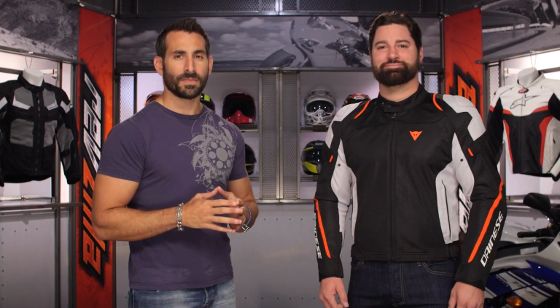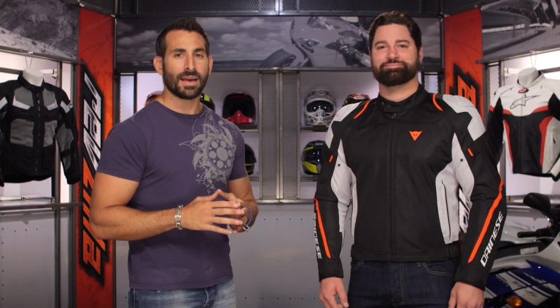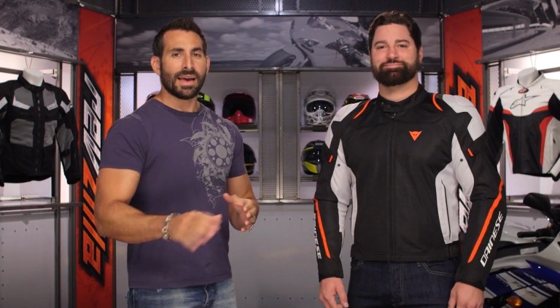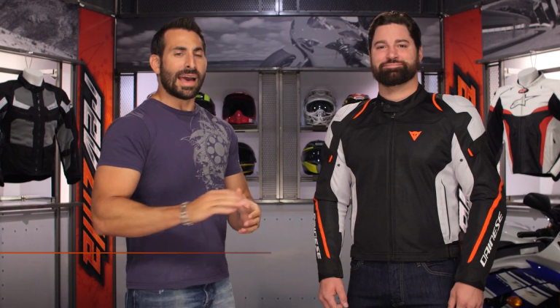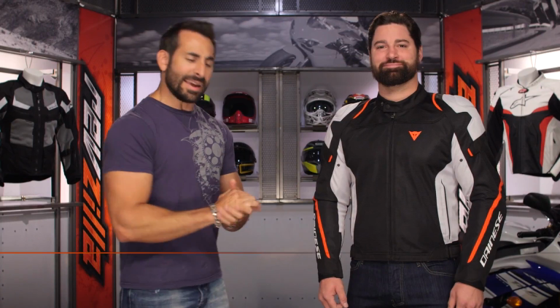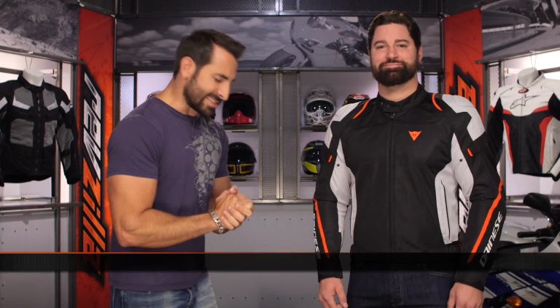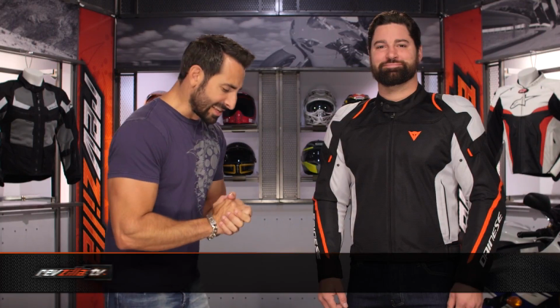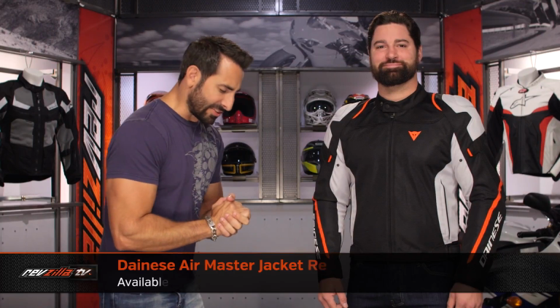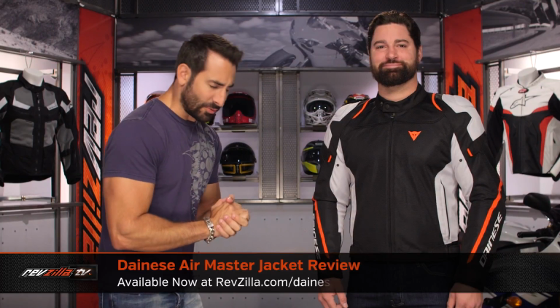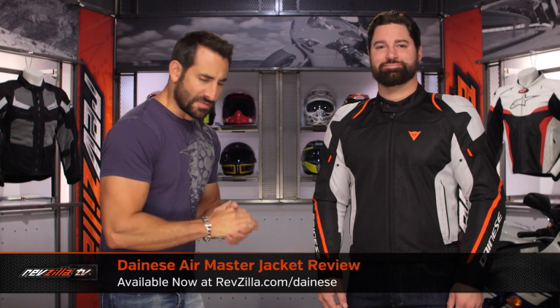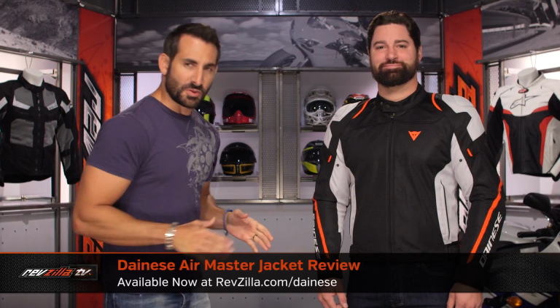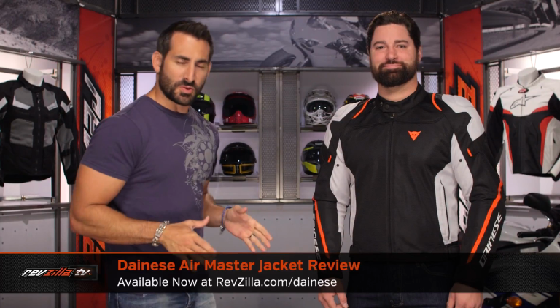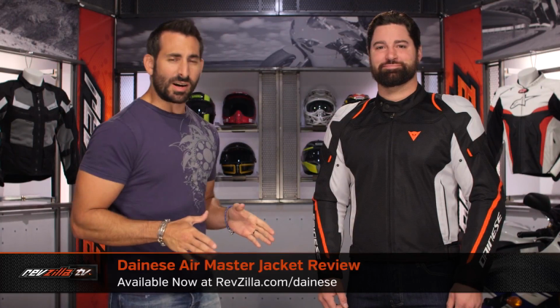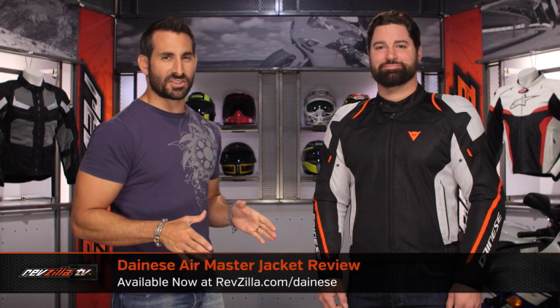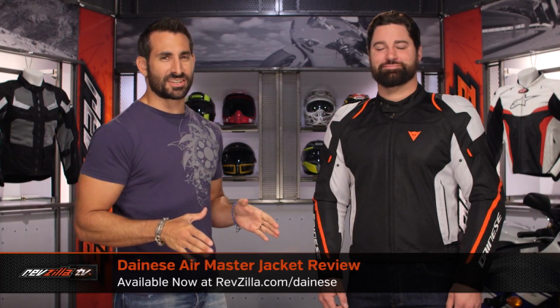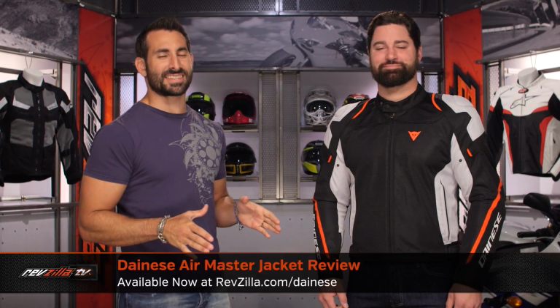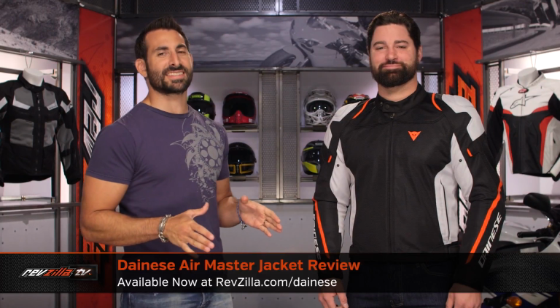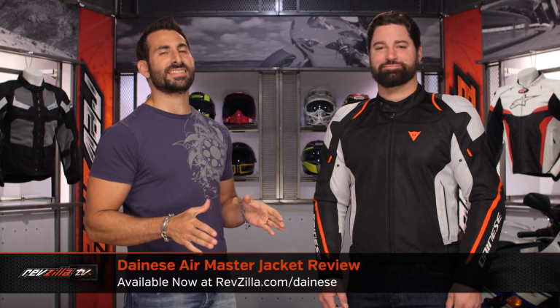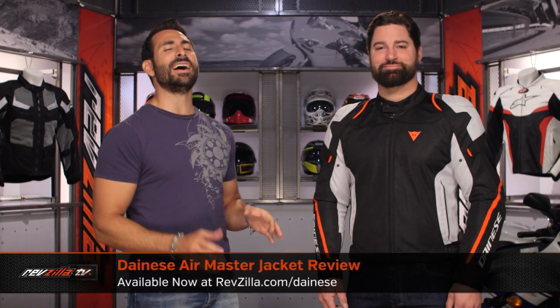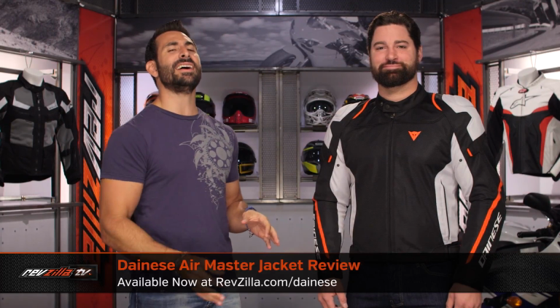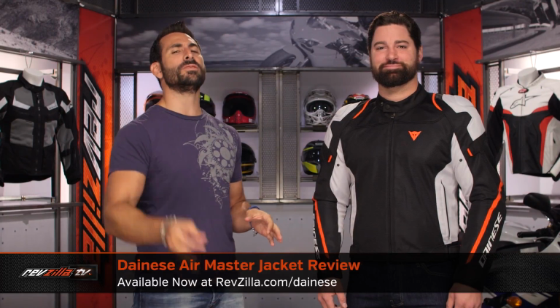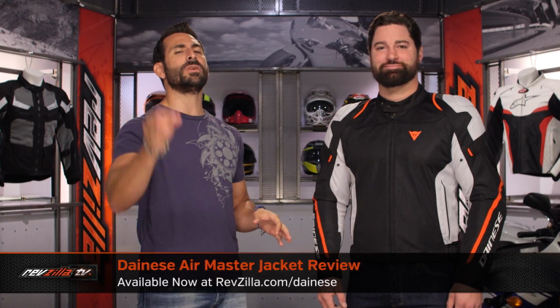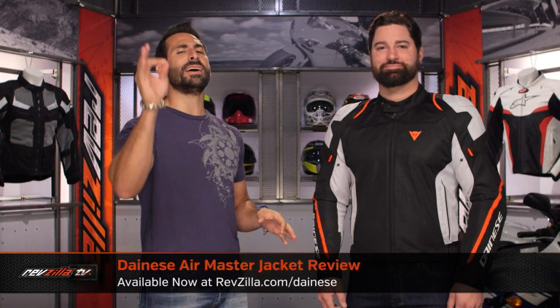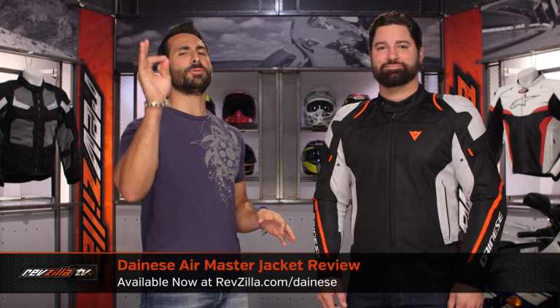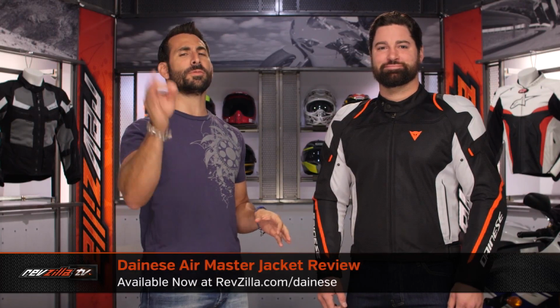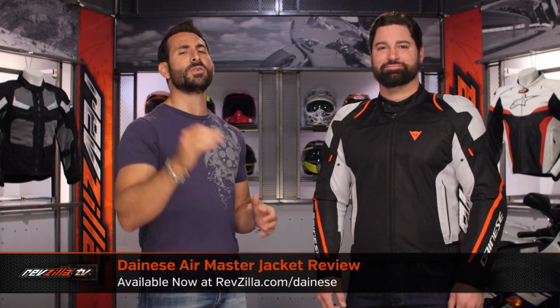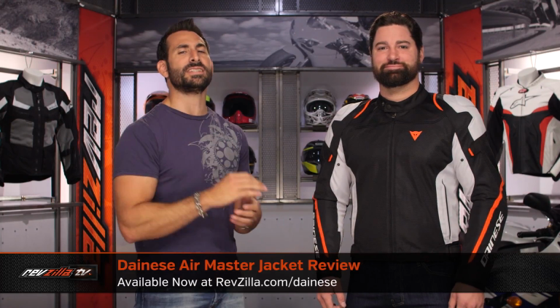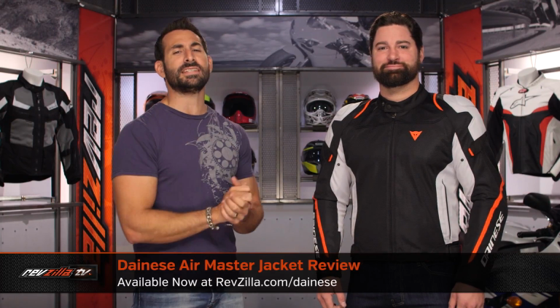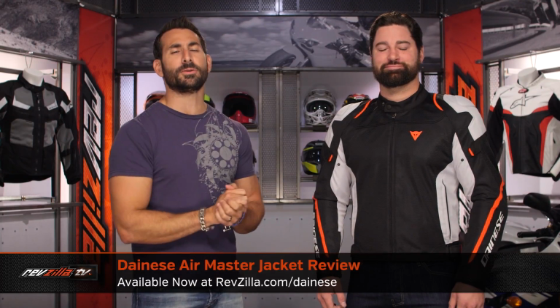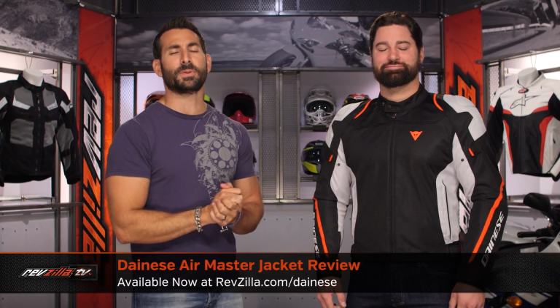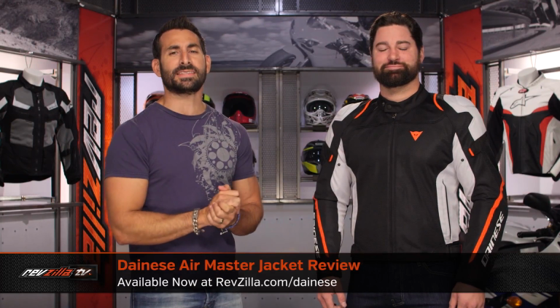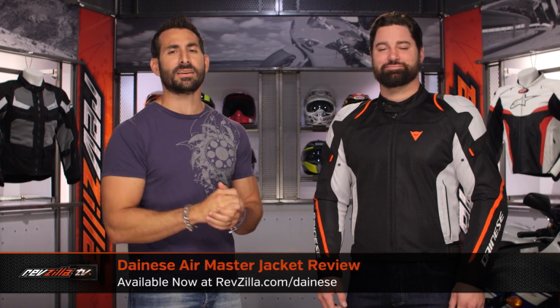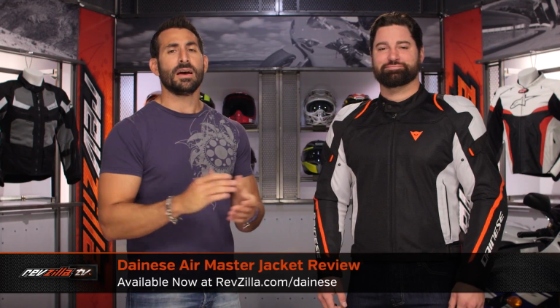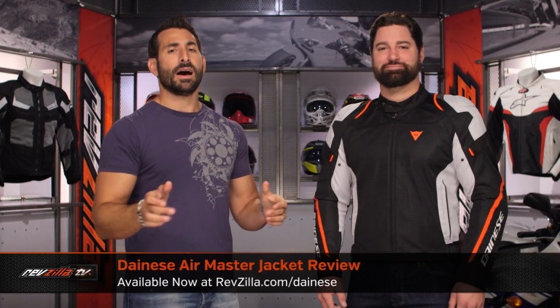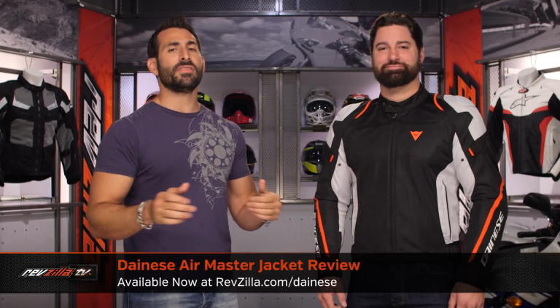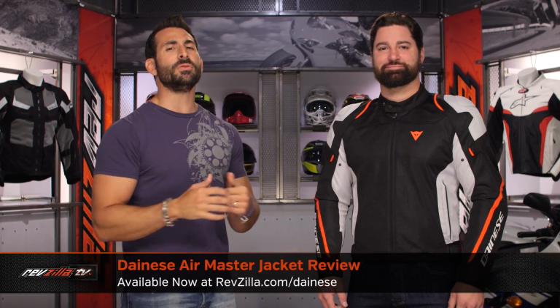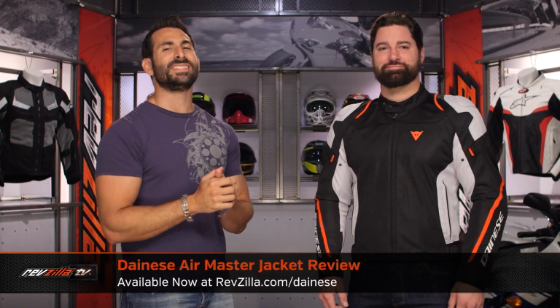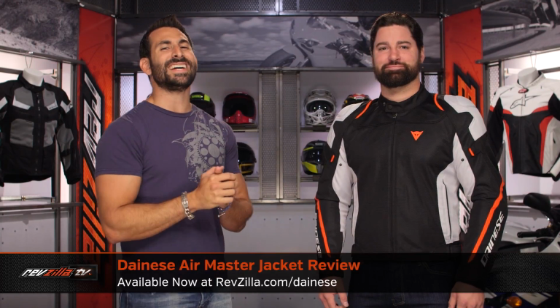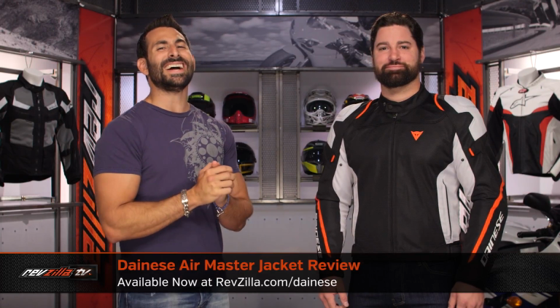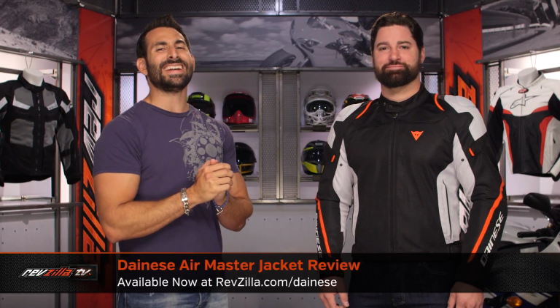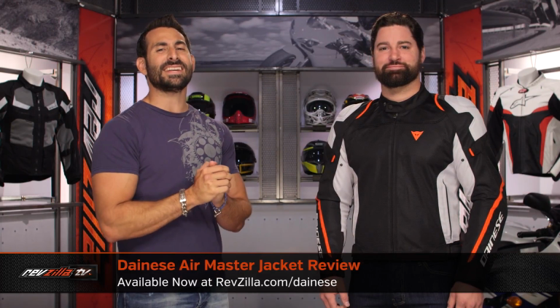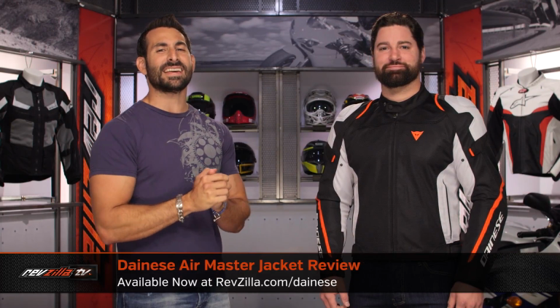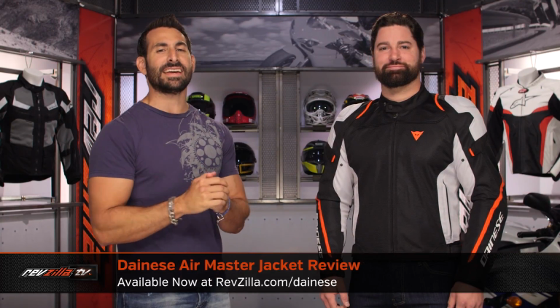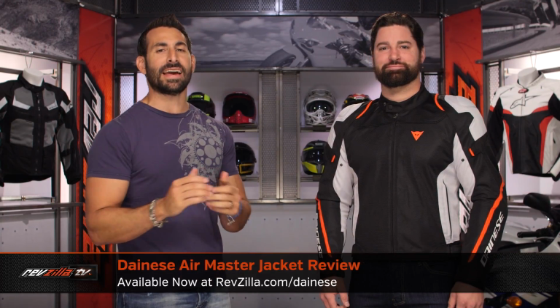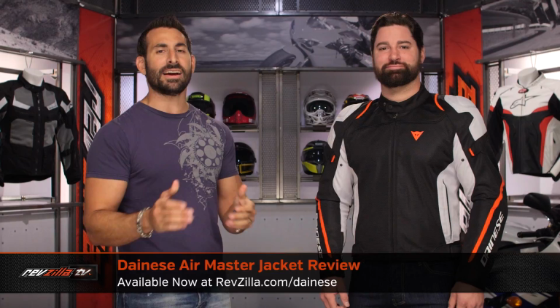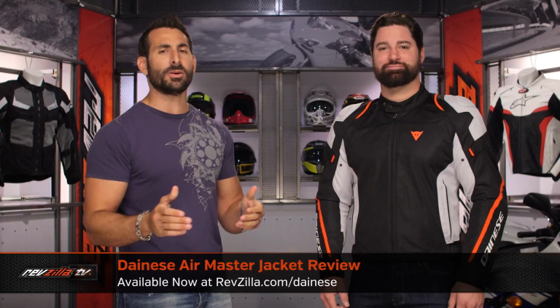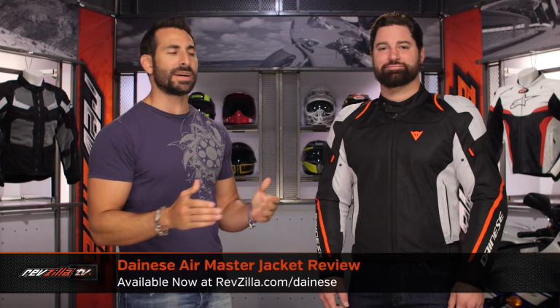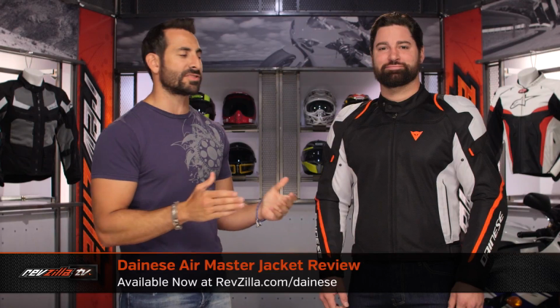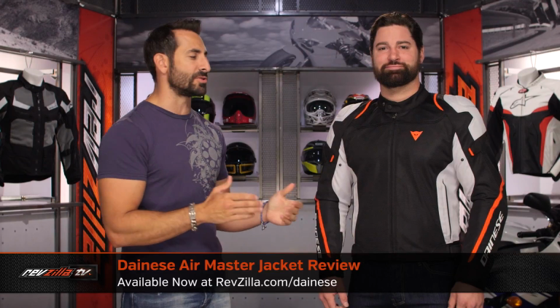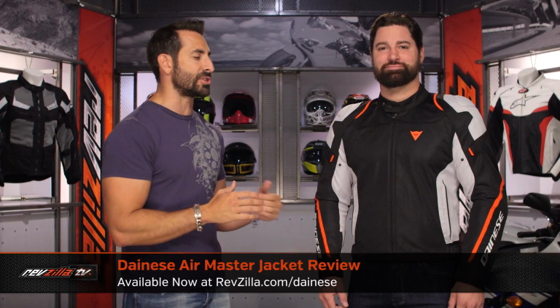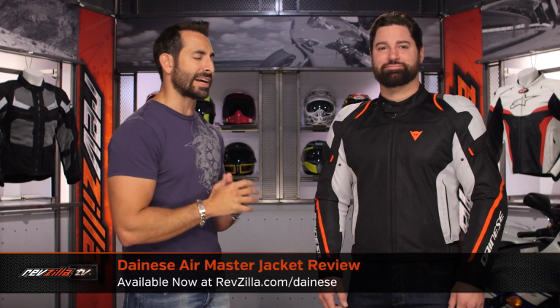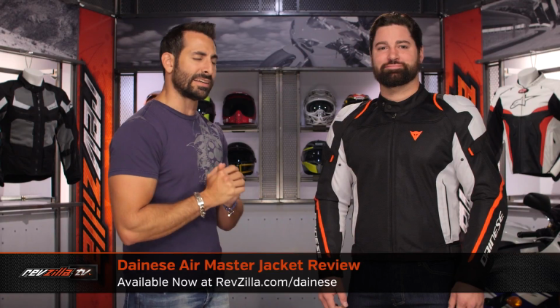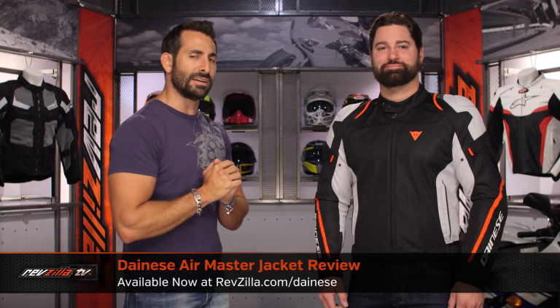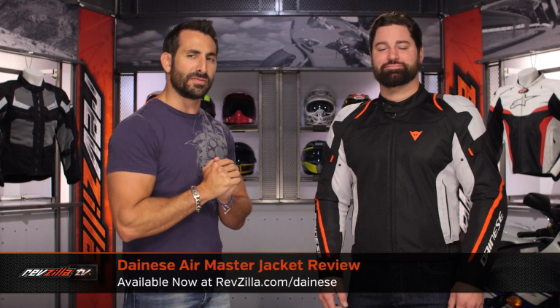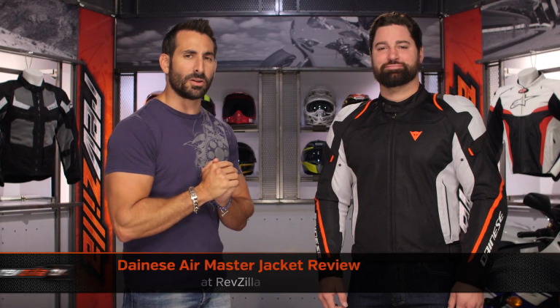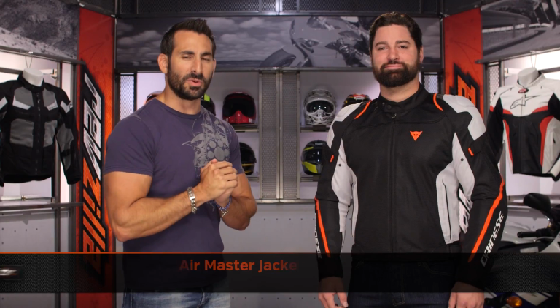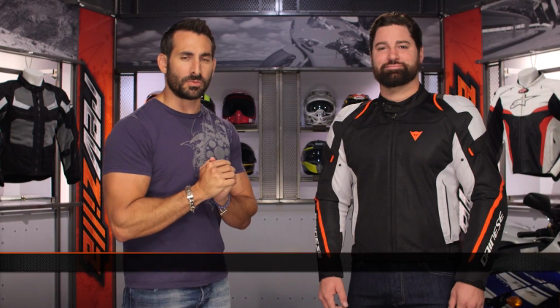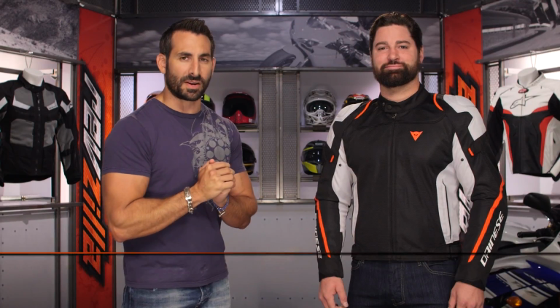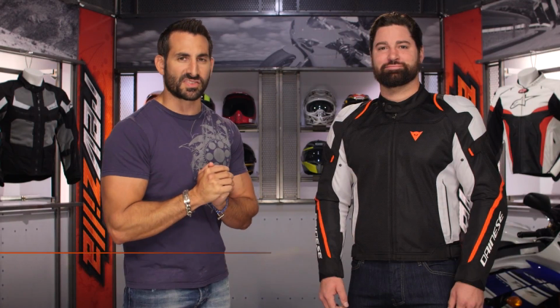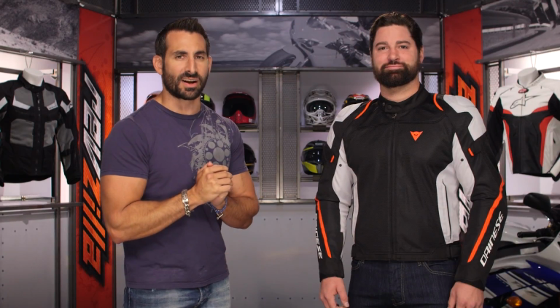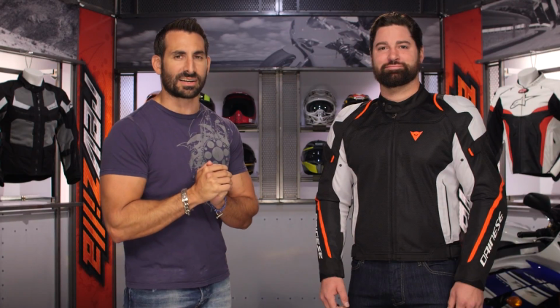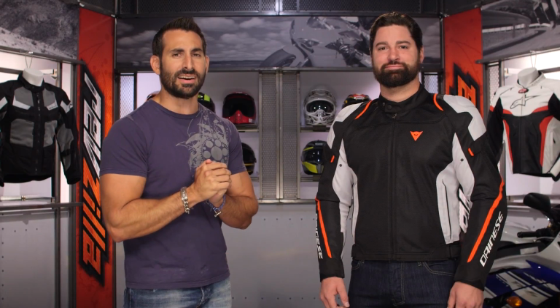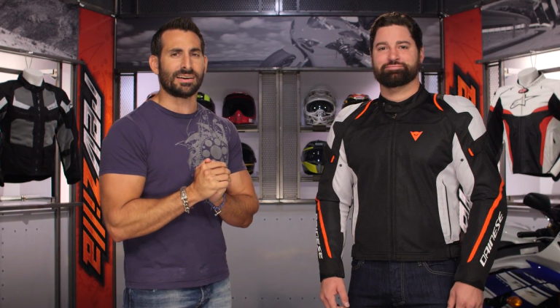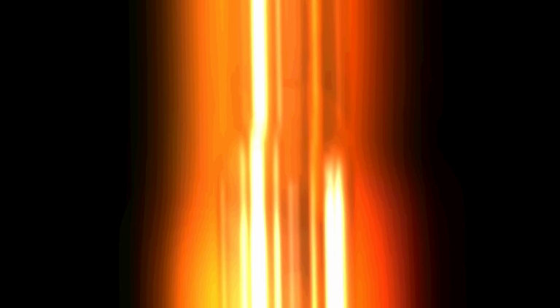Hey, this is Anthony with RevZilla. You can watch, decide, and ride. Welcome to our detailed breakdown of the new Dainese AirMaster jacket available at RevZilla.com.